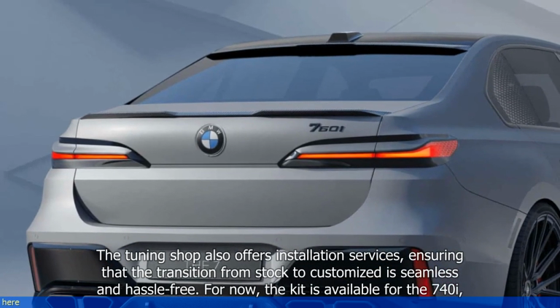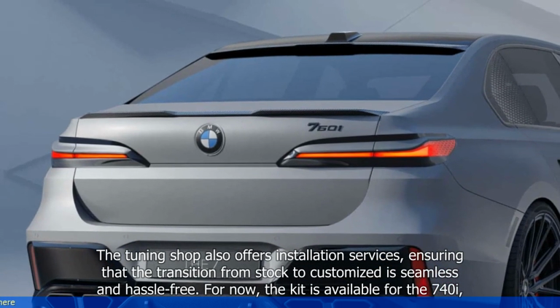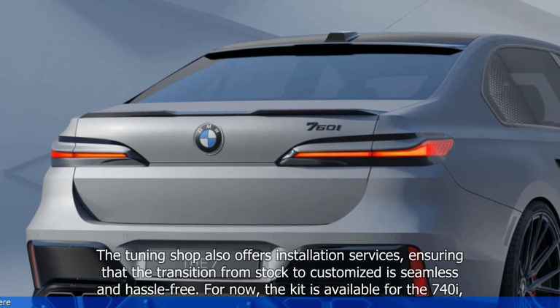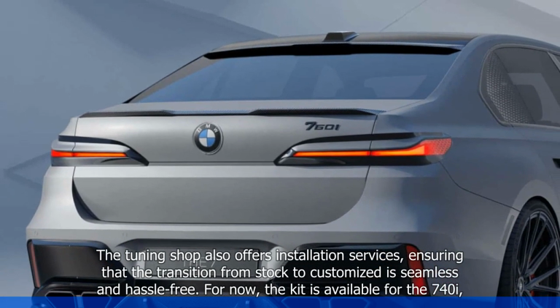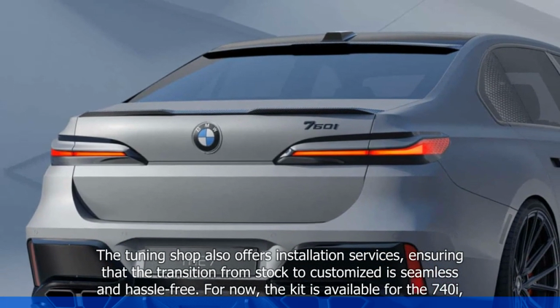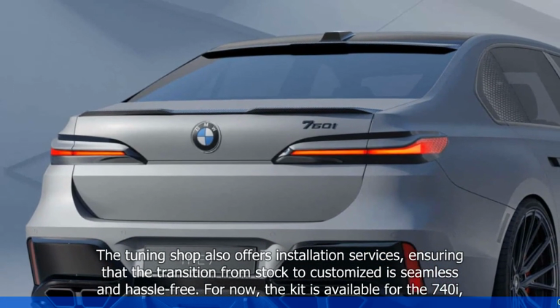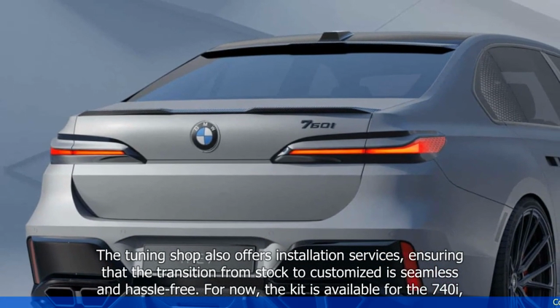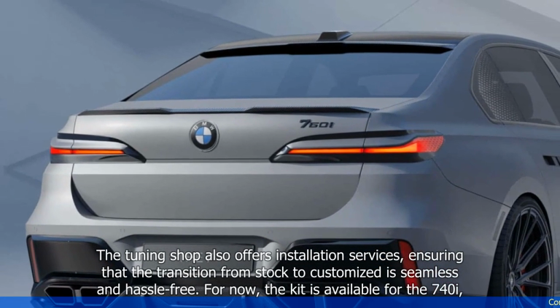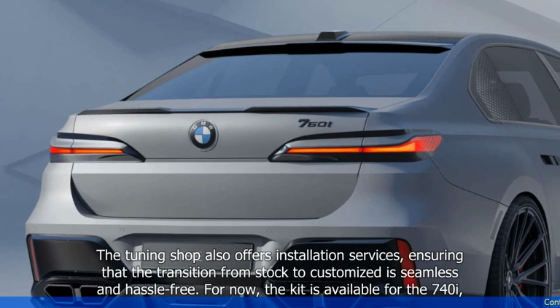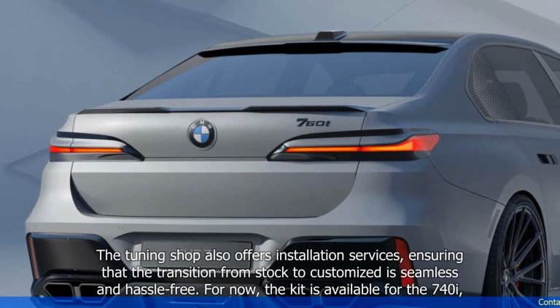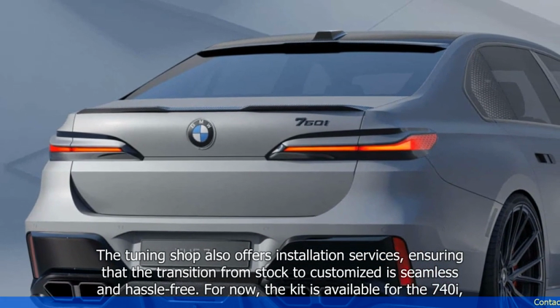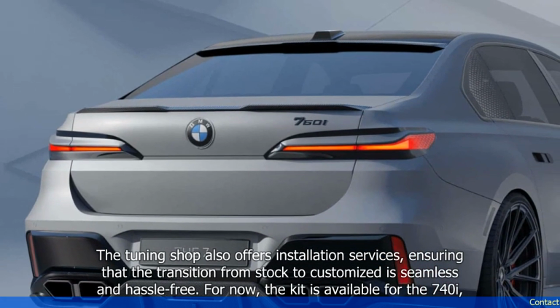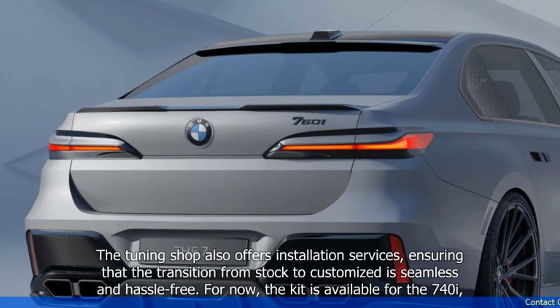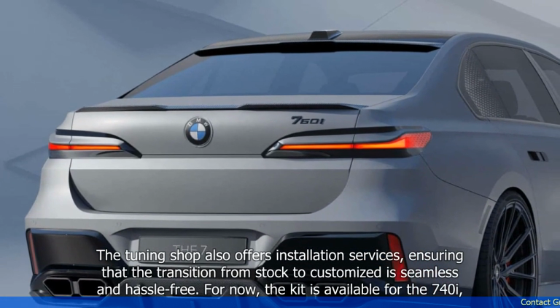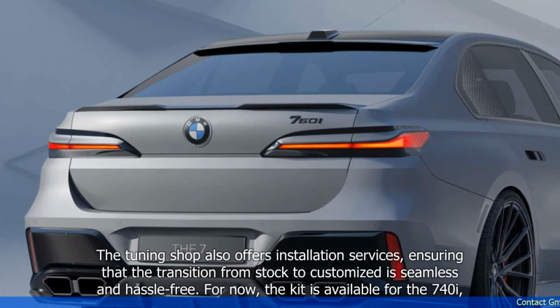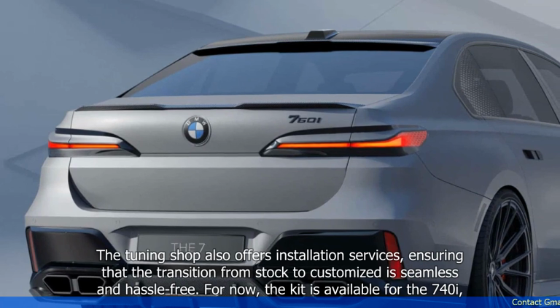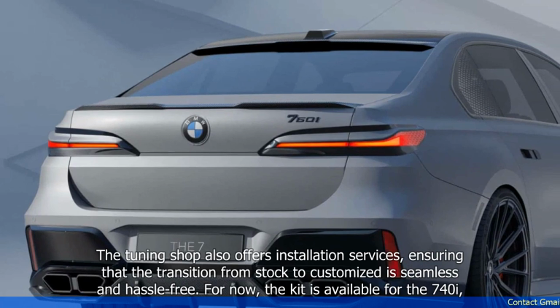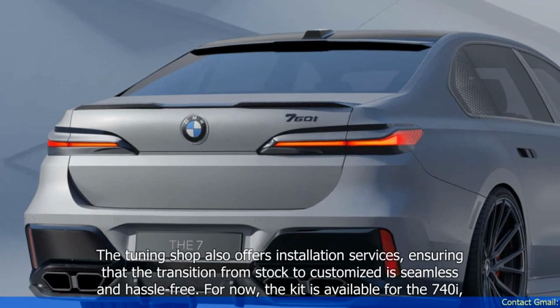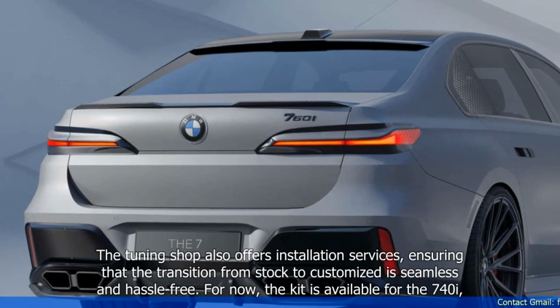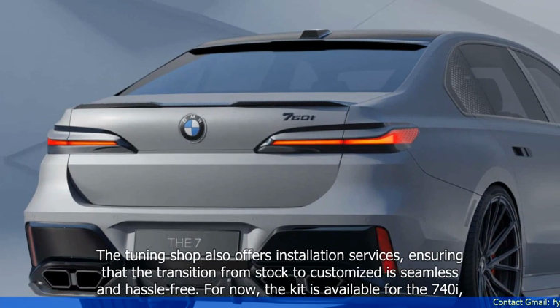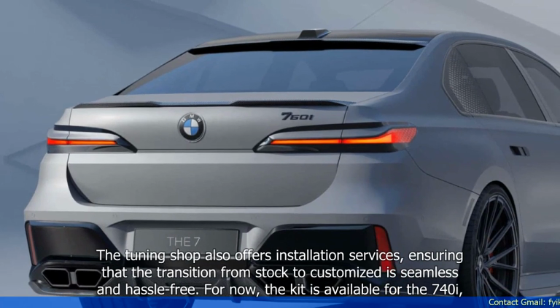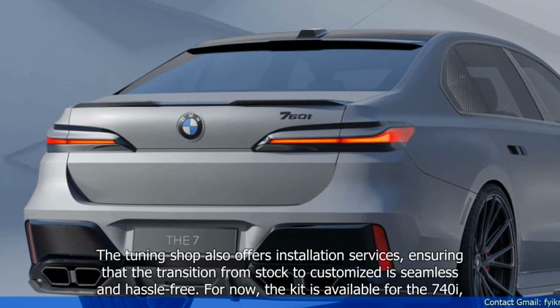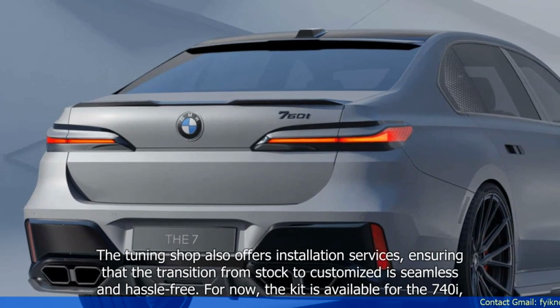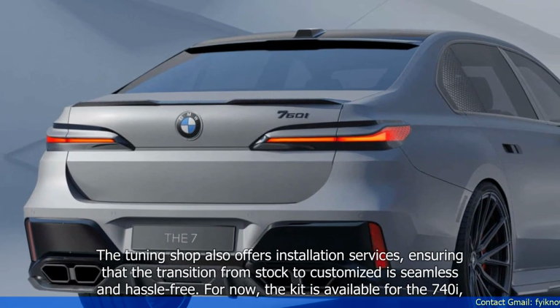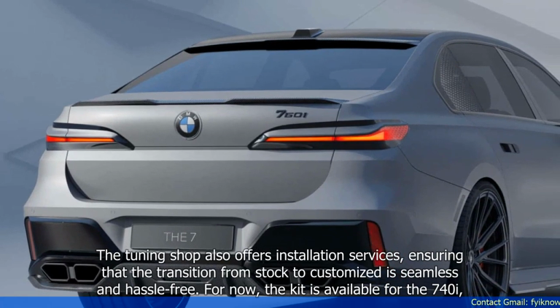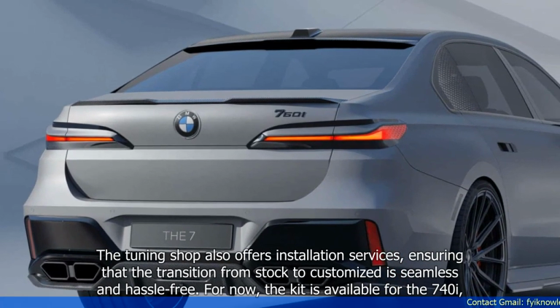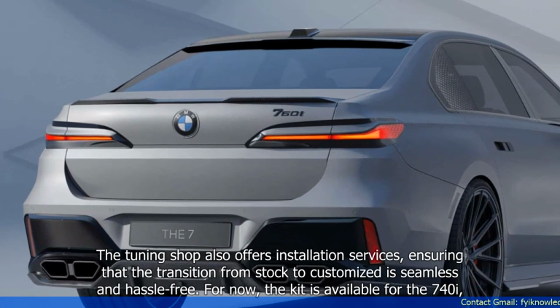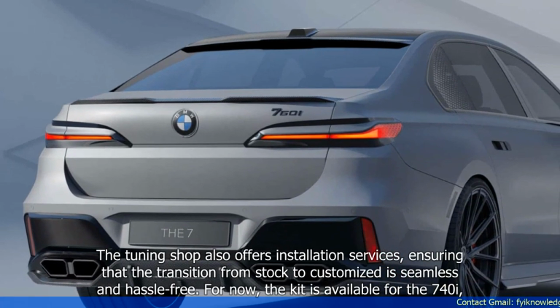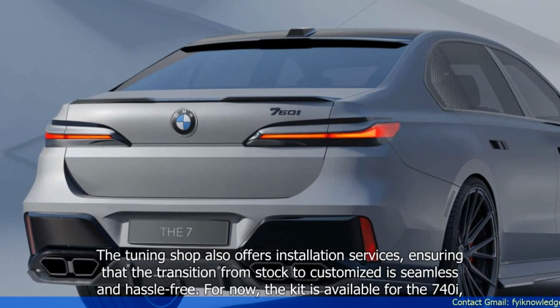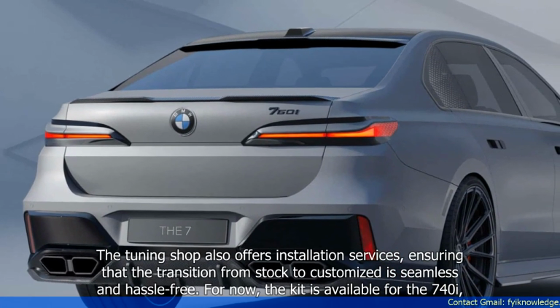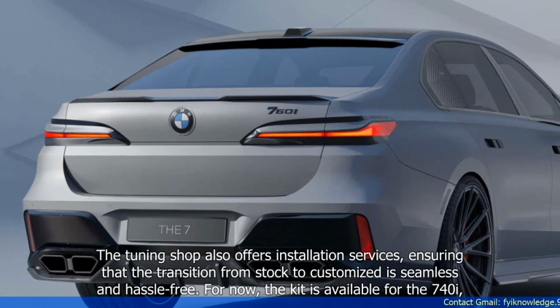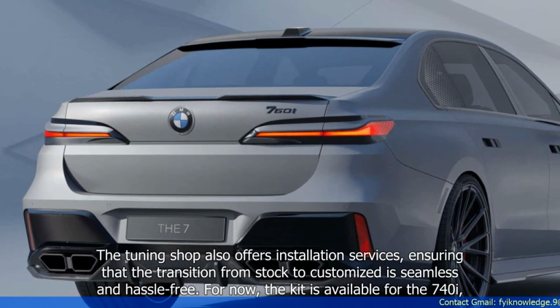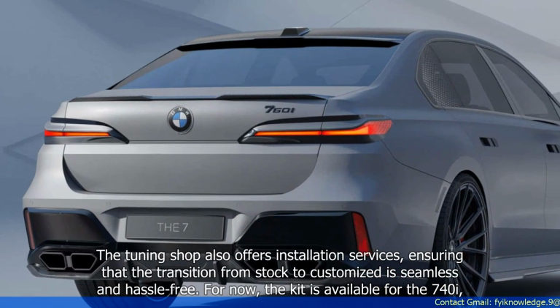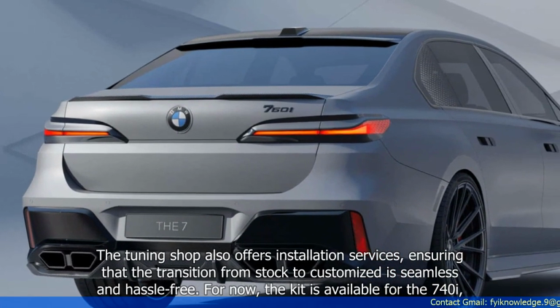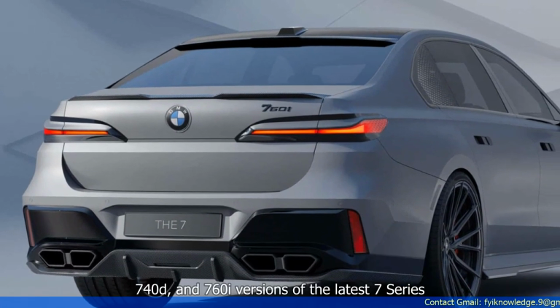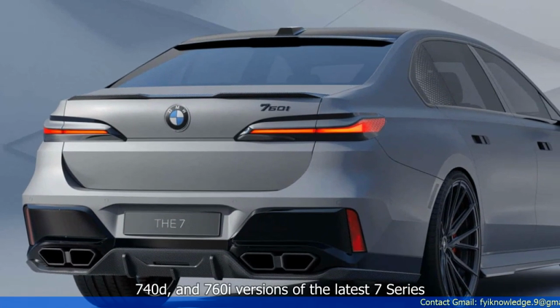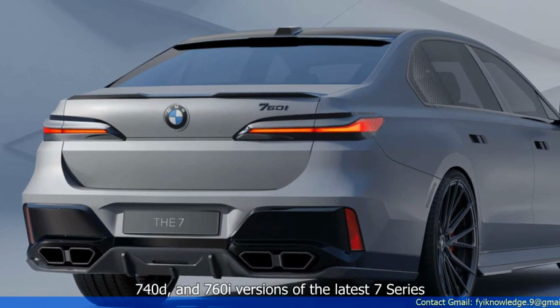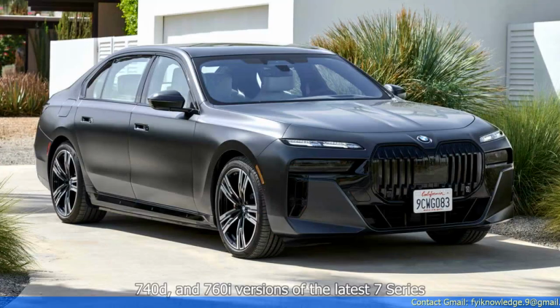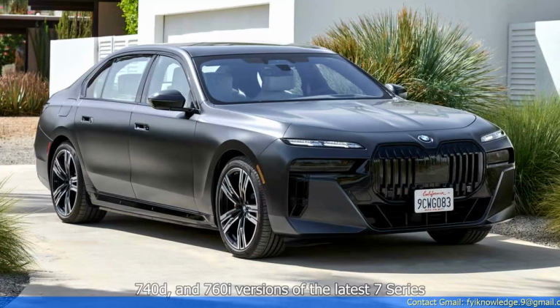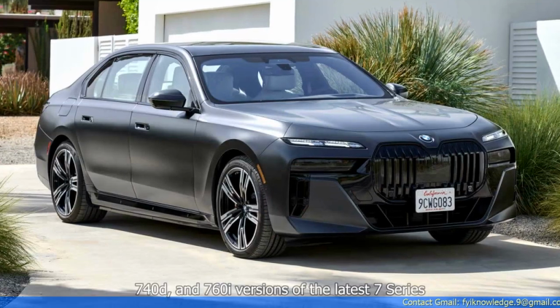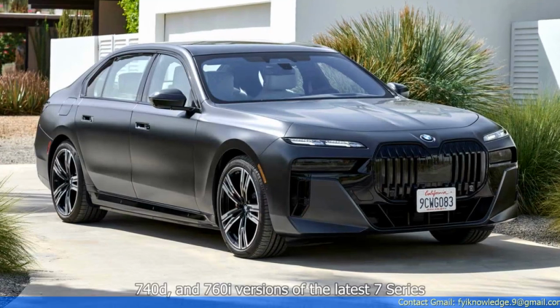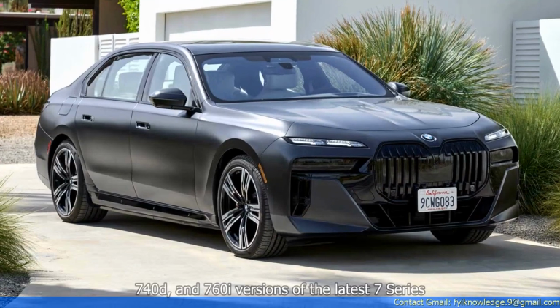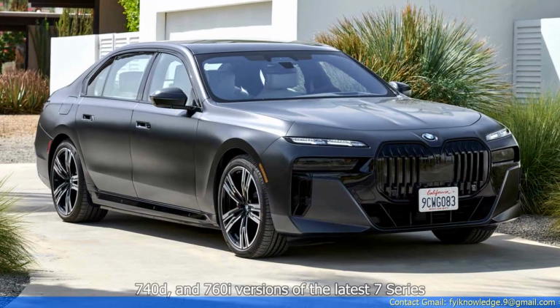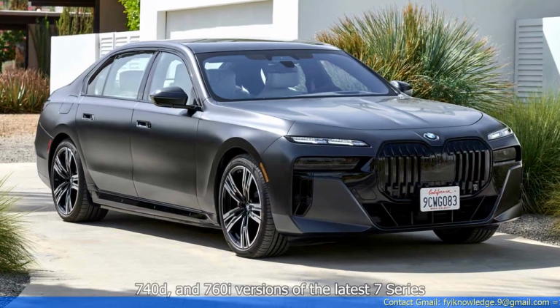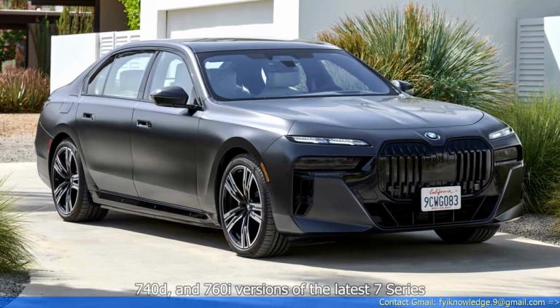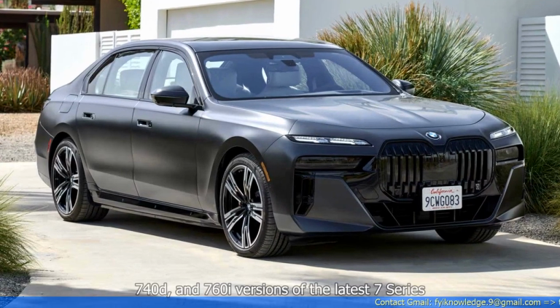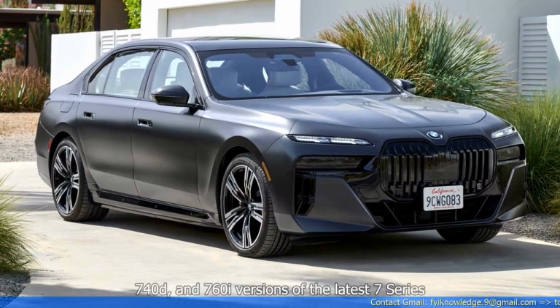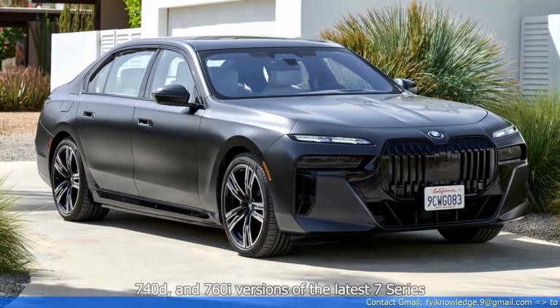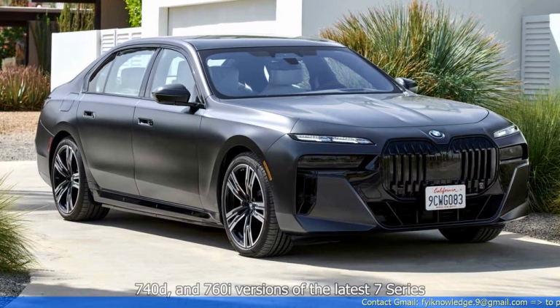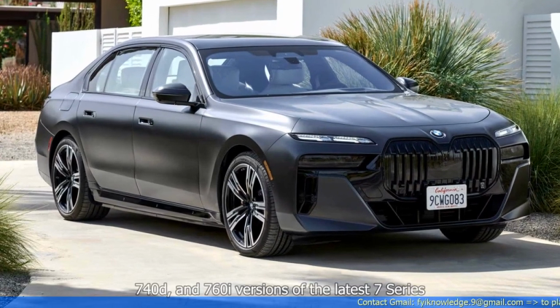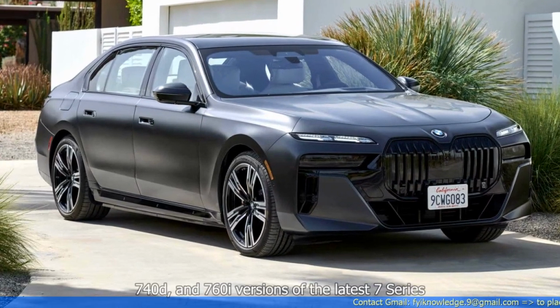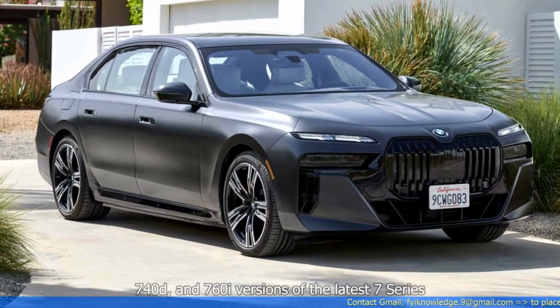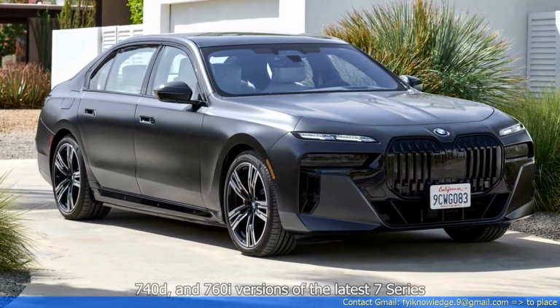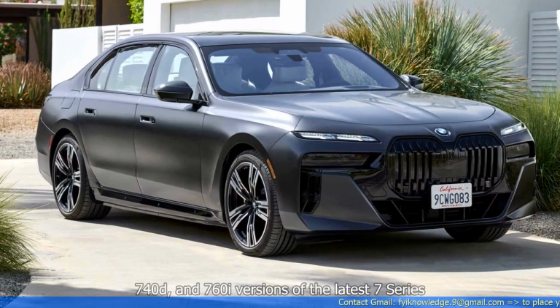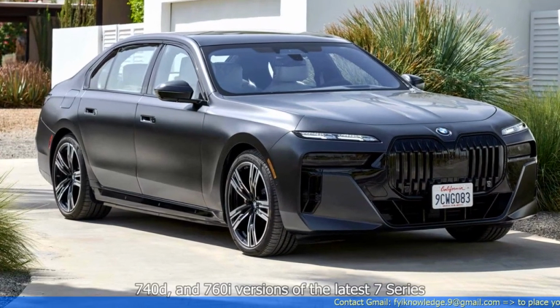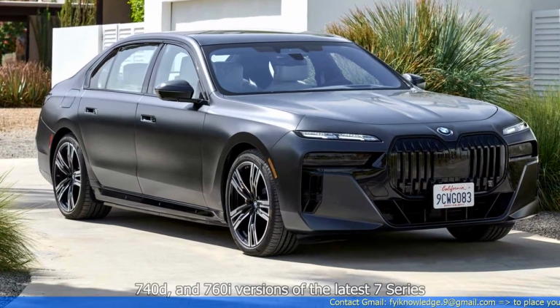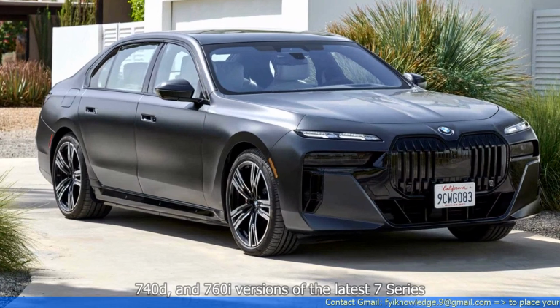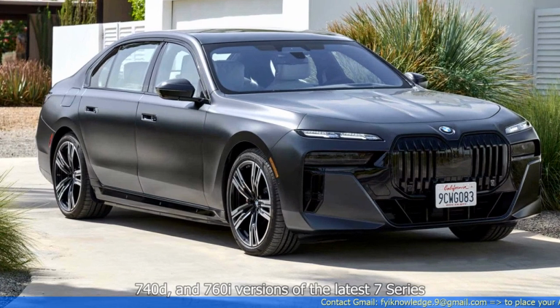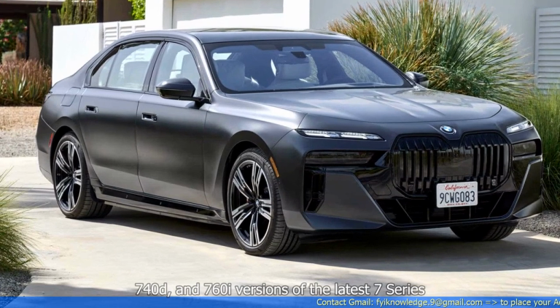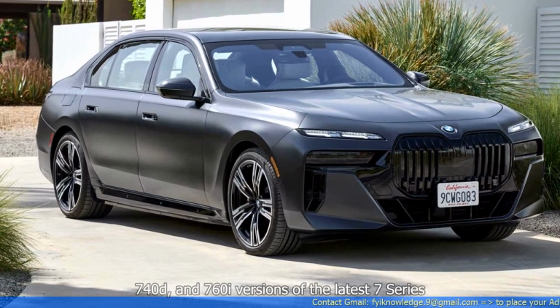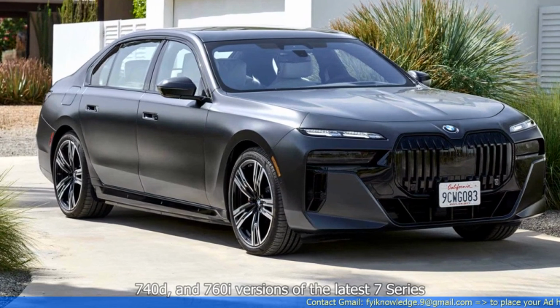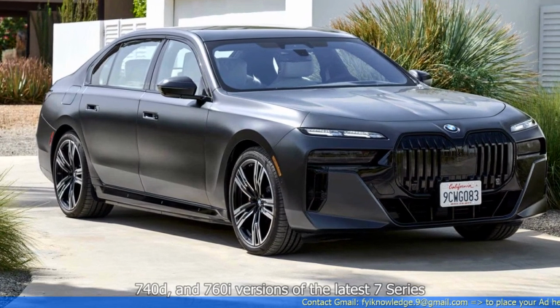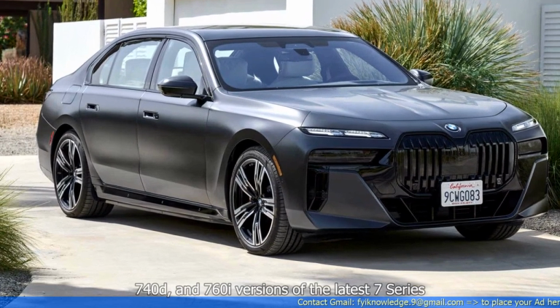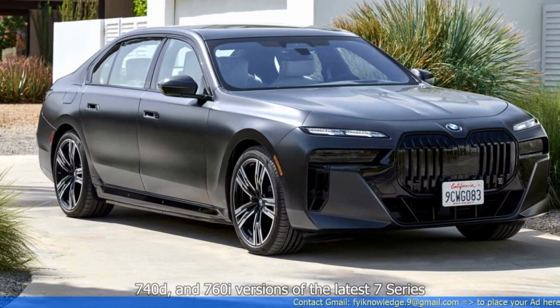For now, the kit is available for the 740i, 740d, and 760i versions of the latest 7 Series.